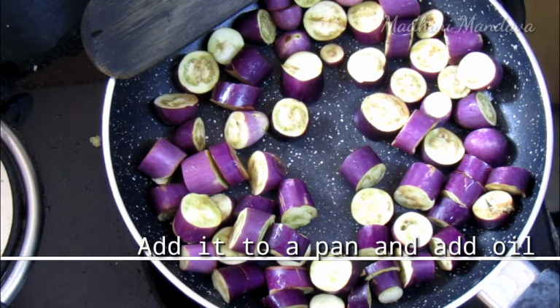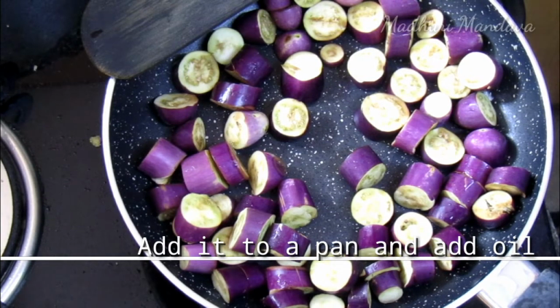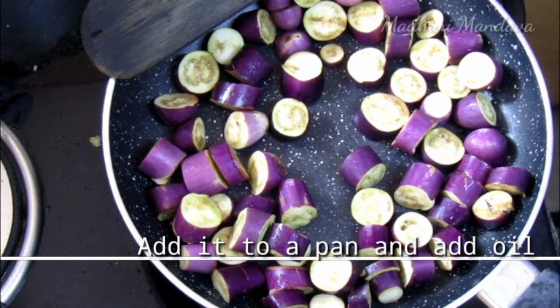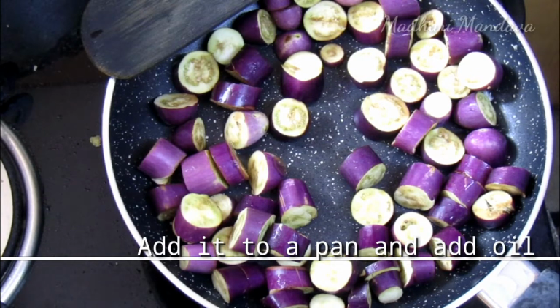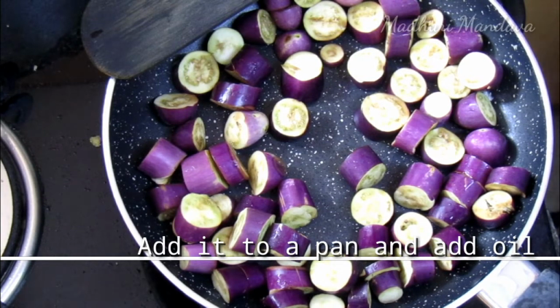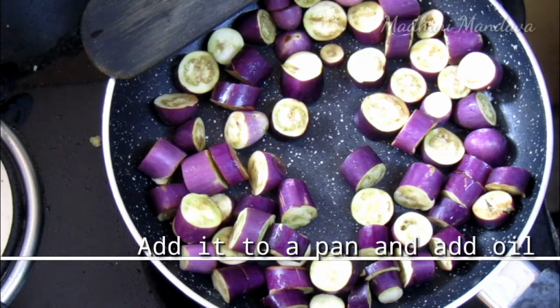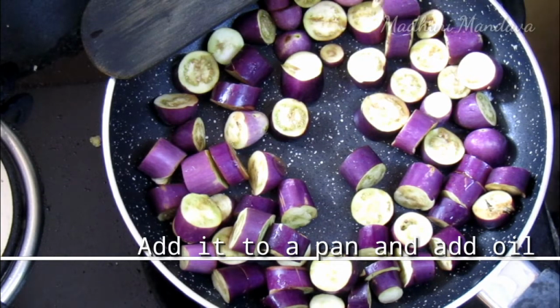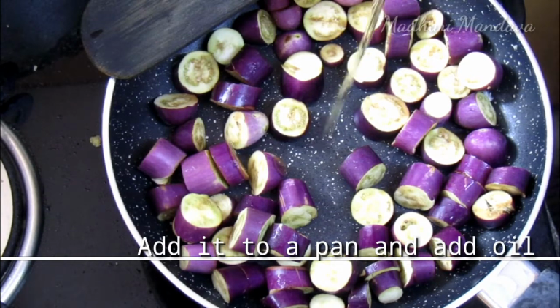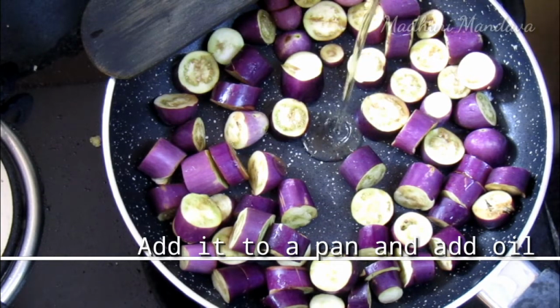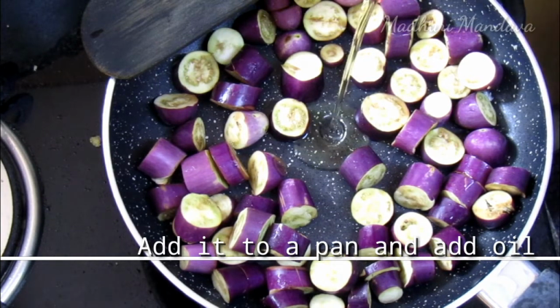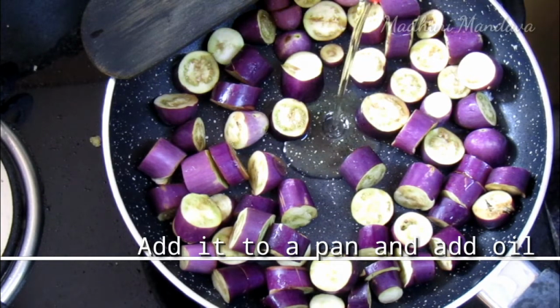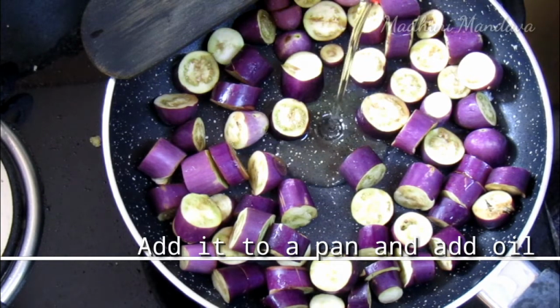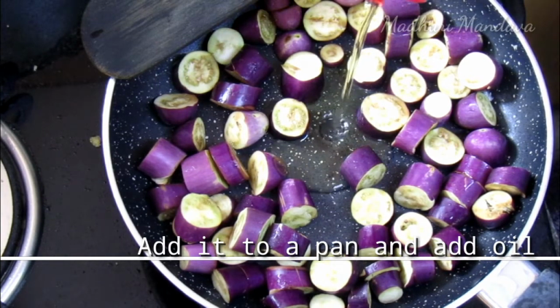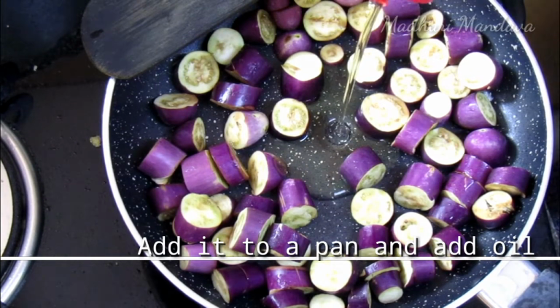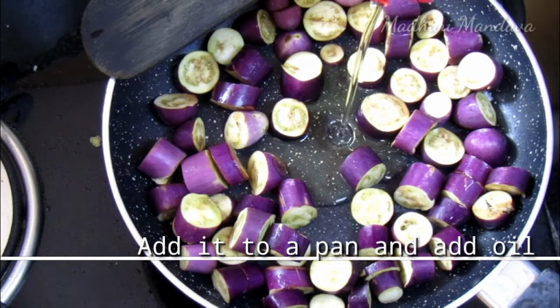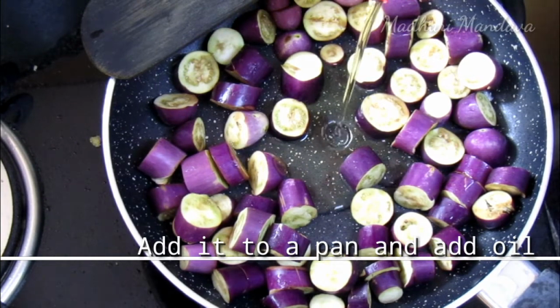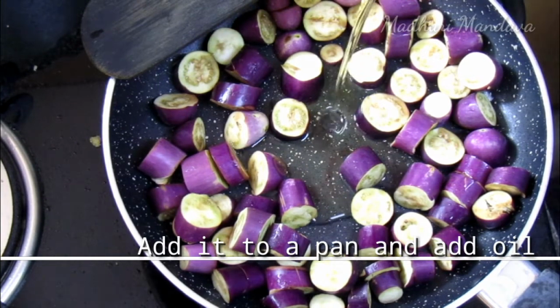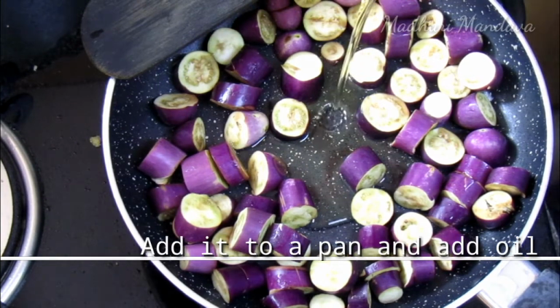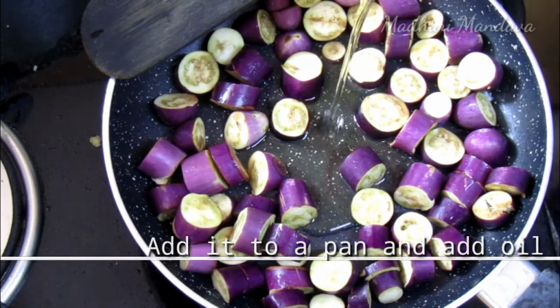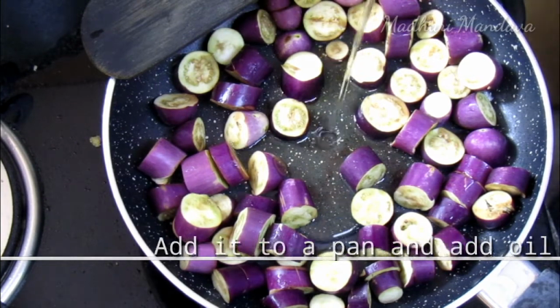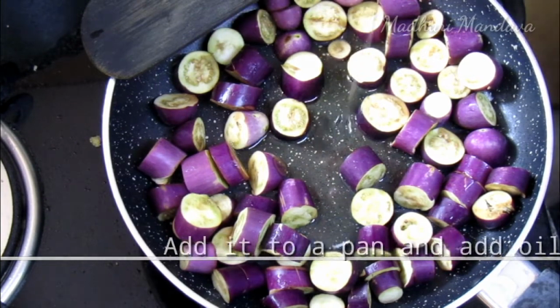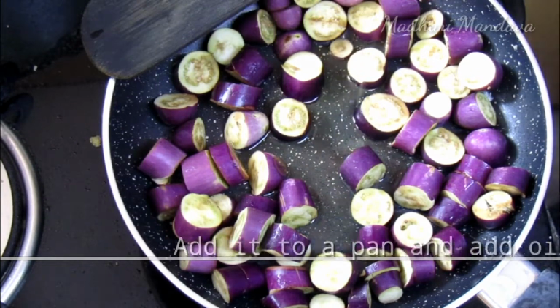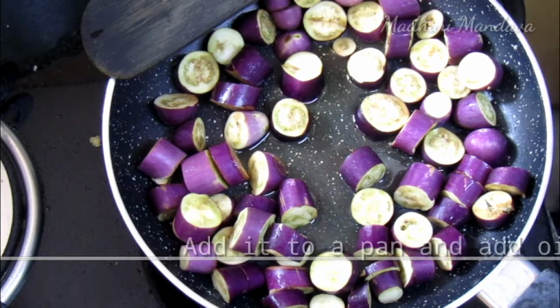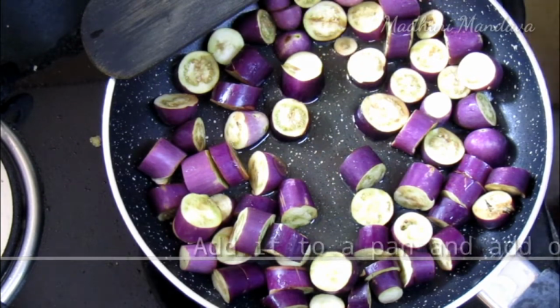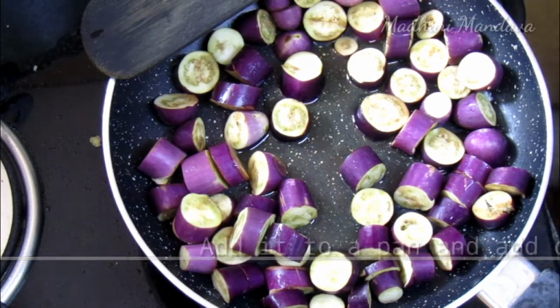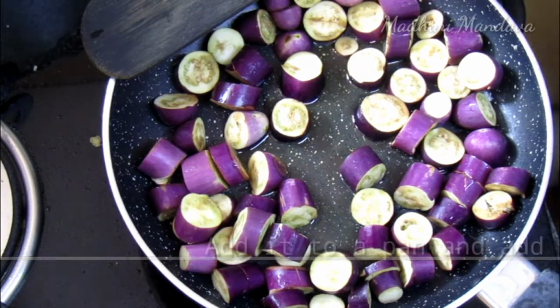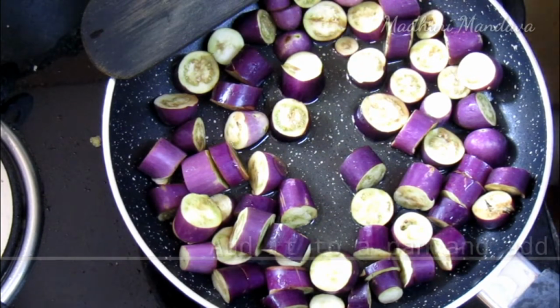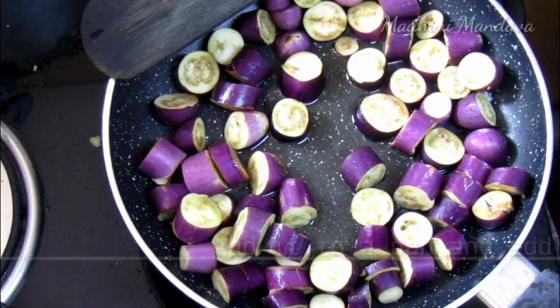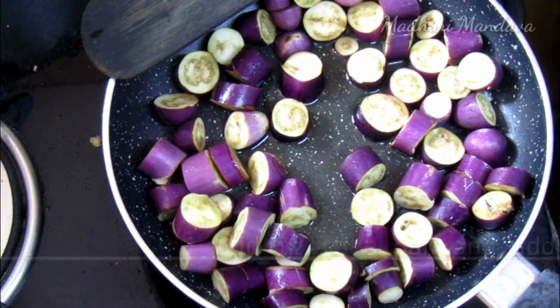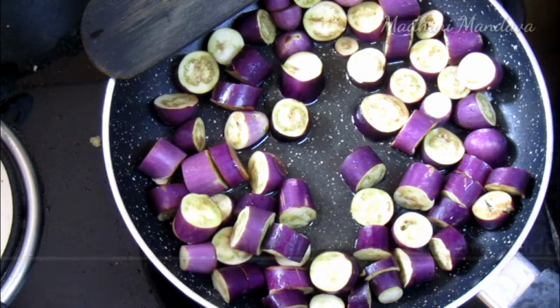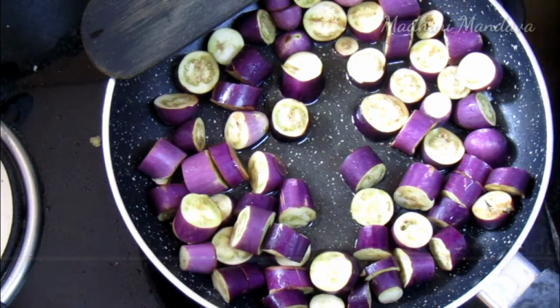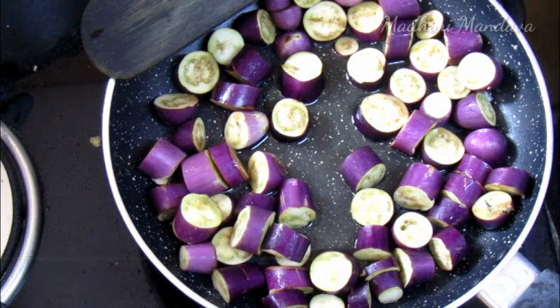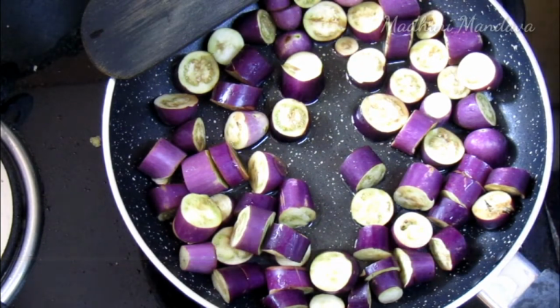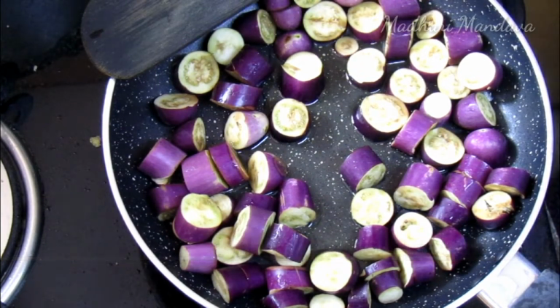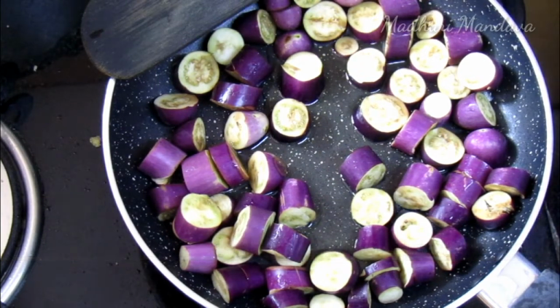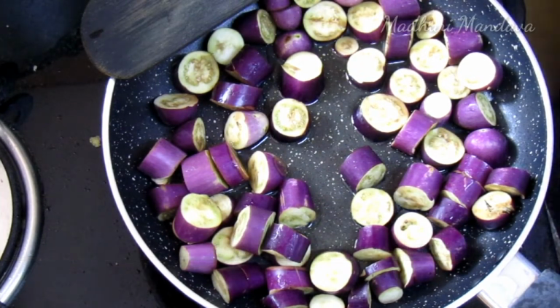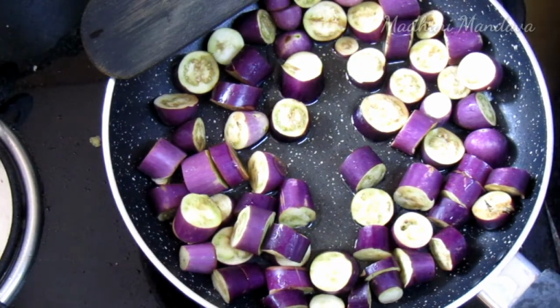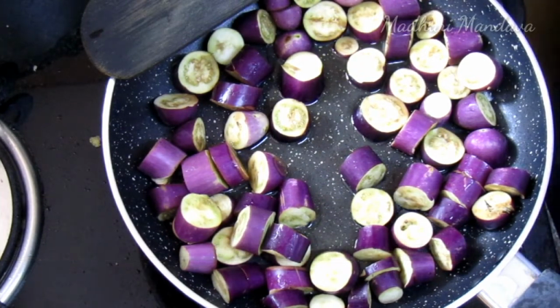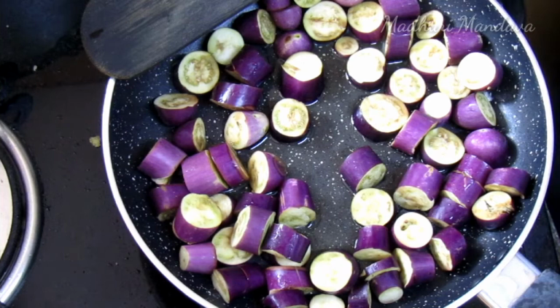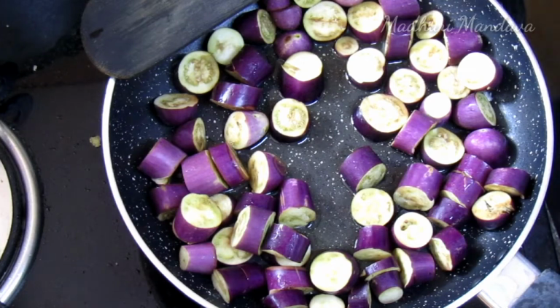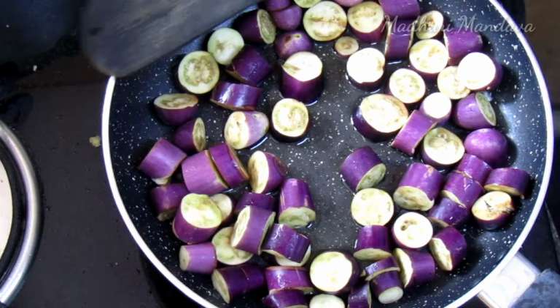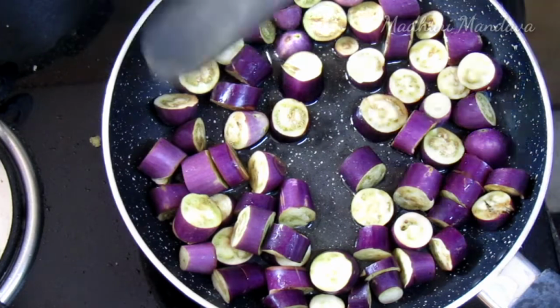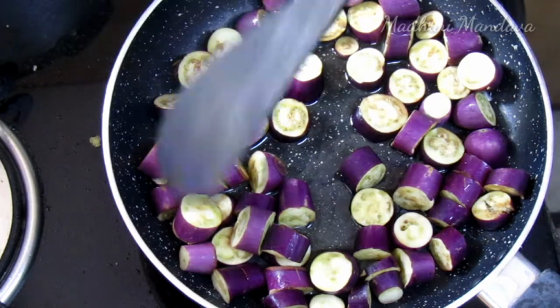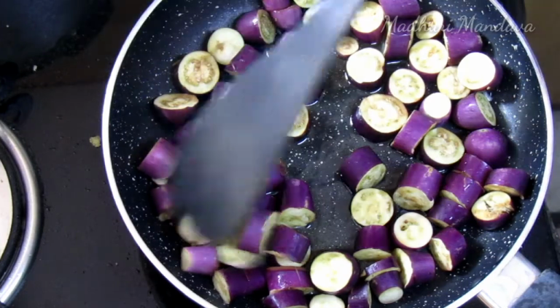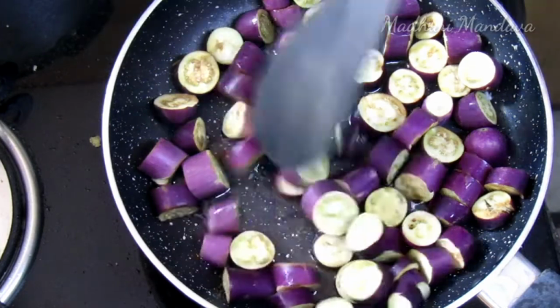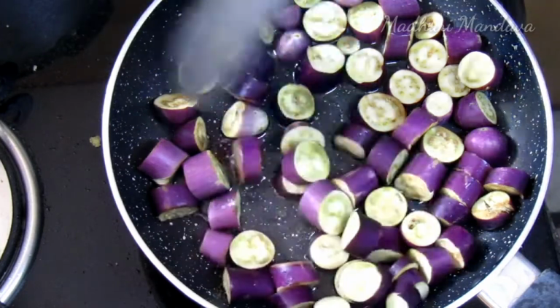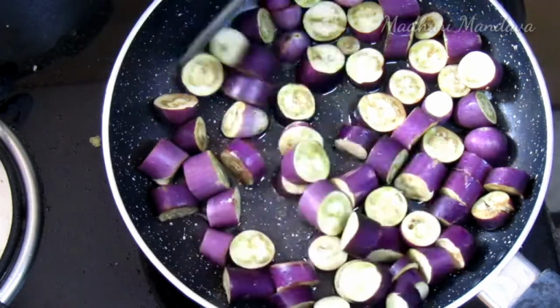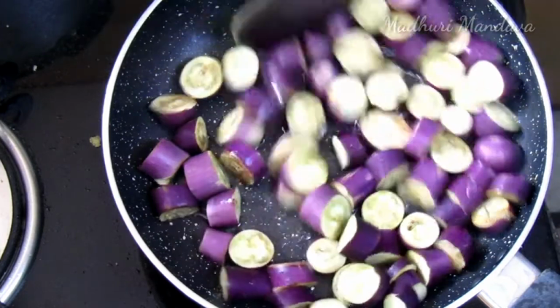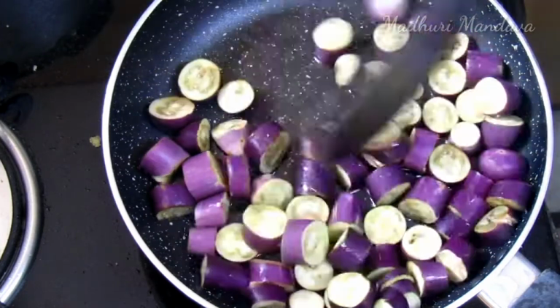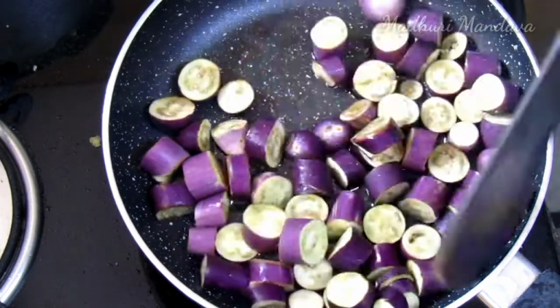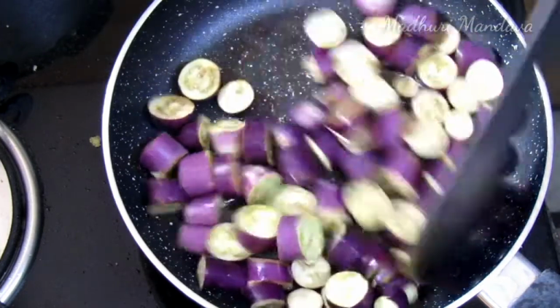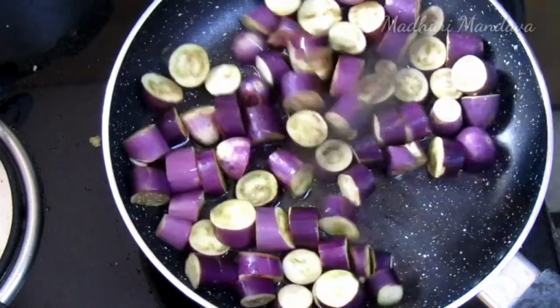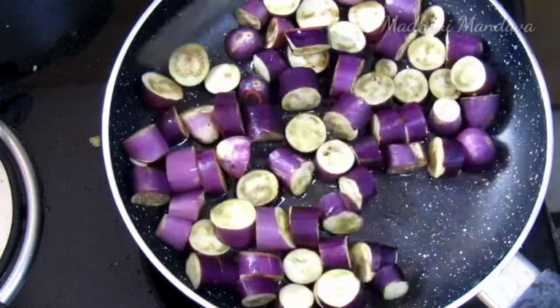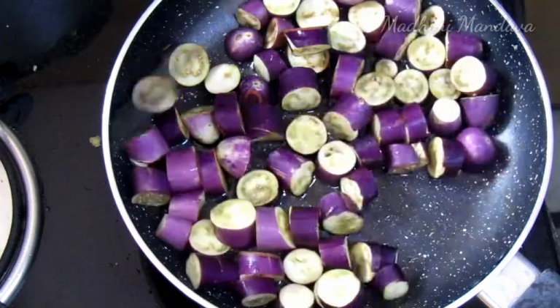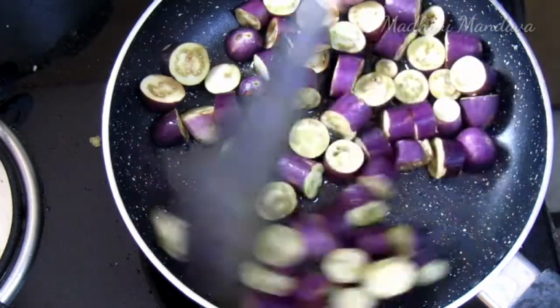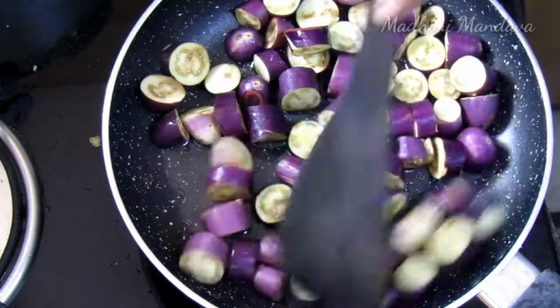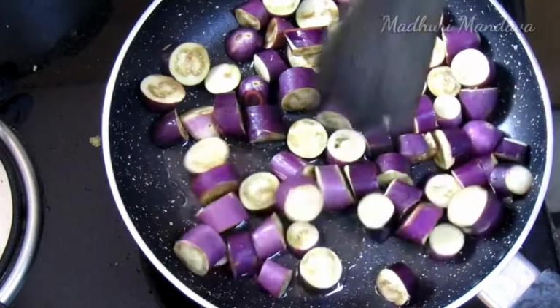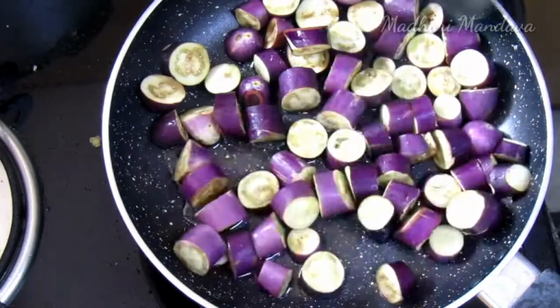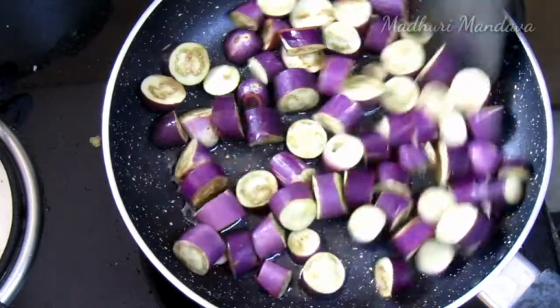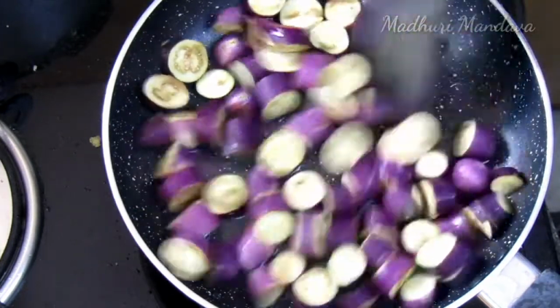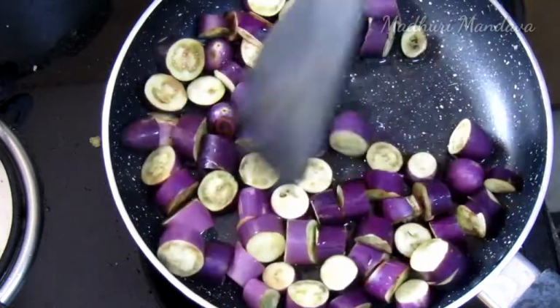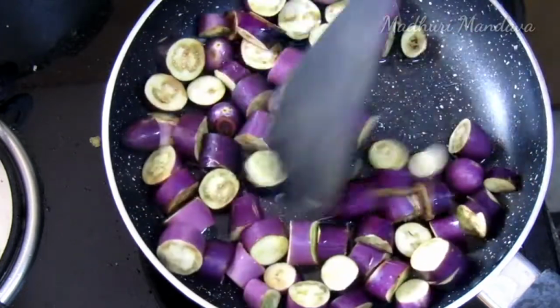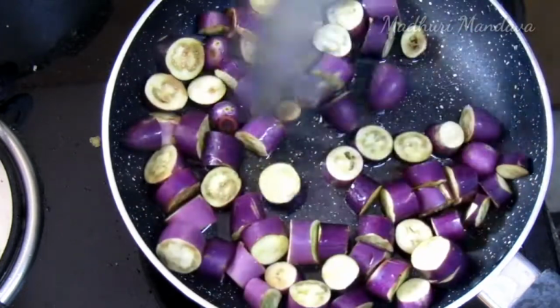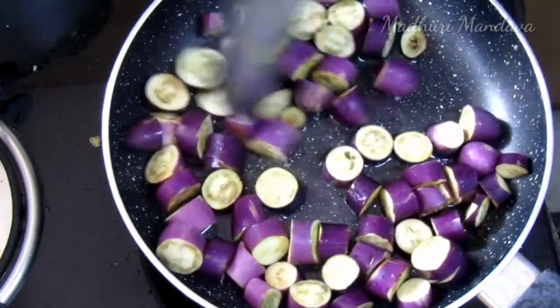In the pan, we are going to add some oil. Now put some rice into it.